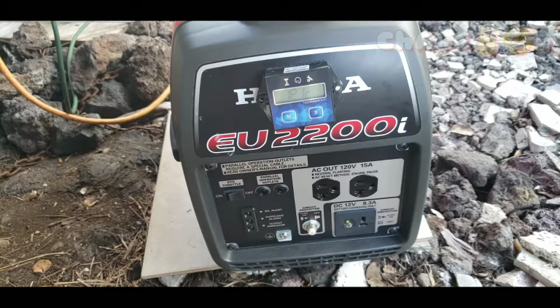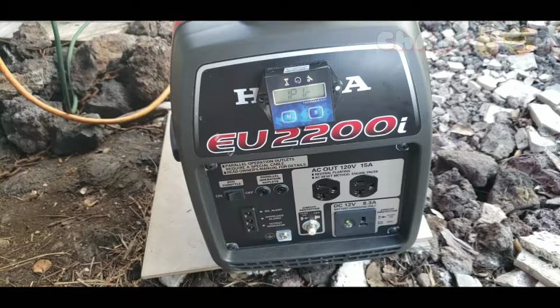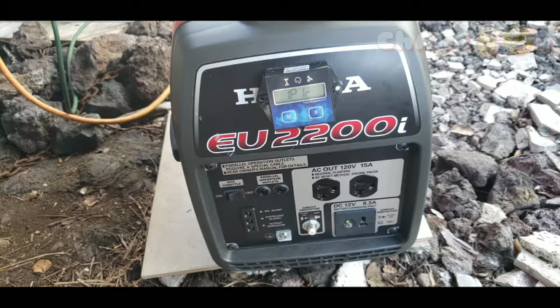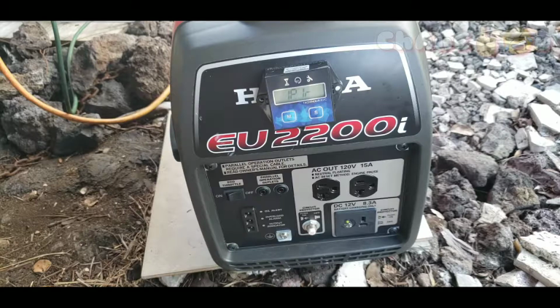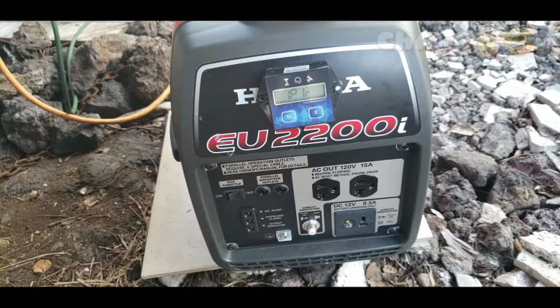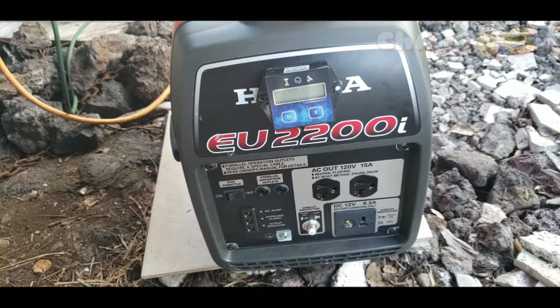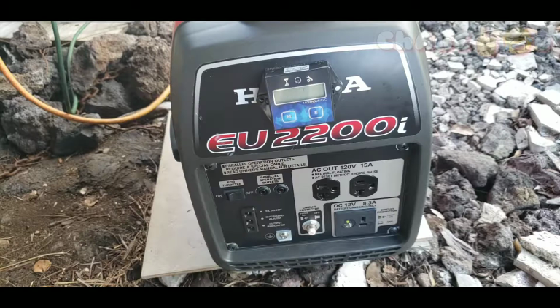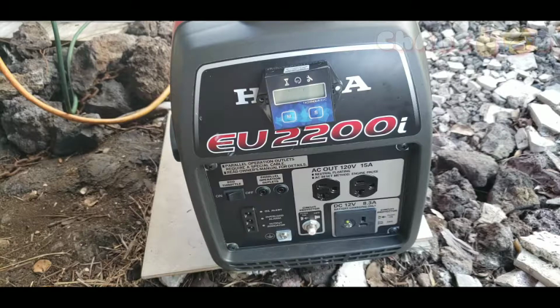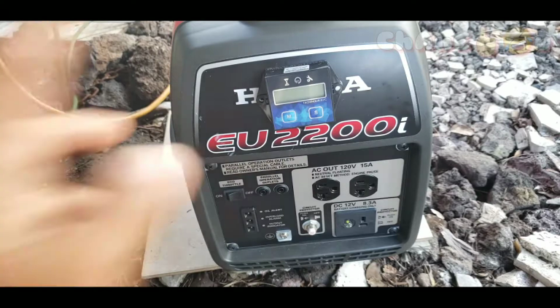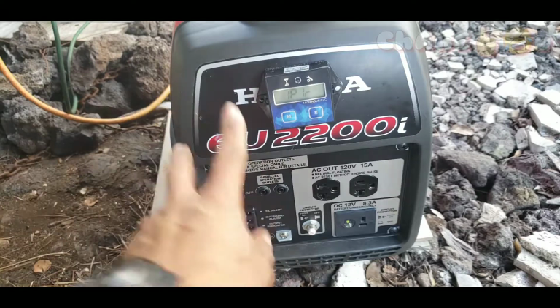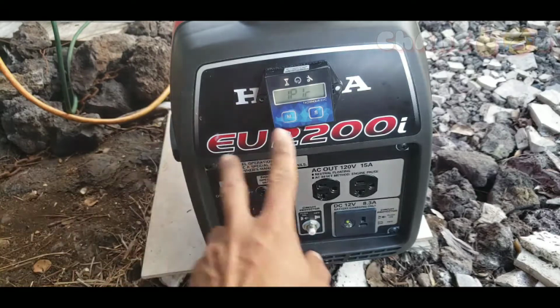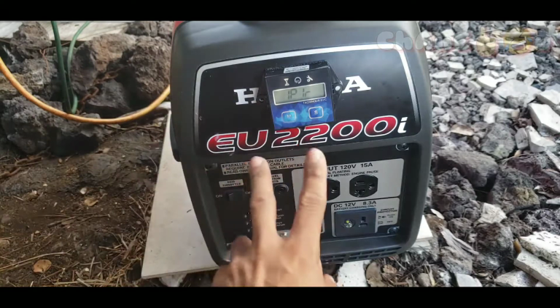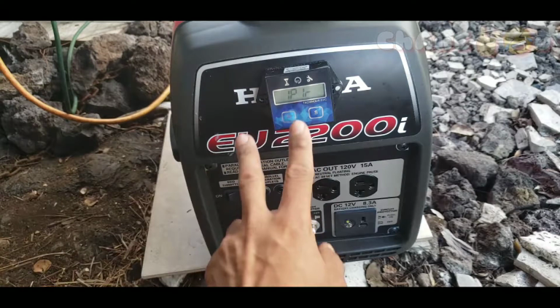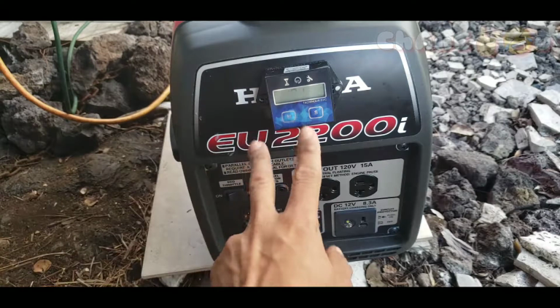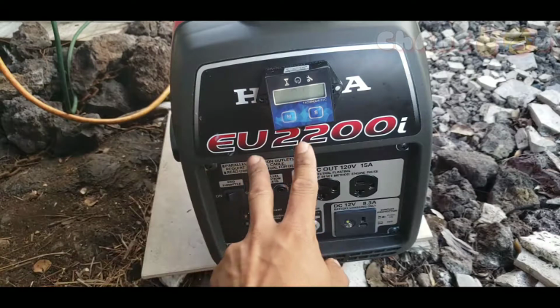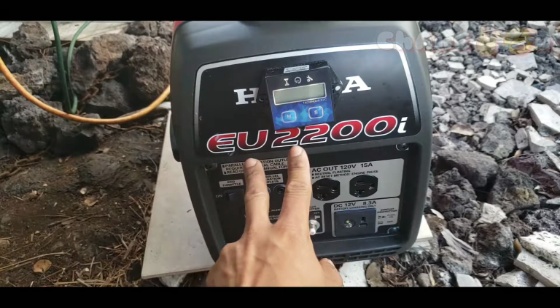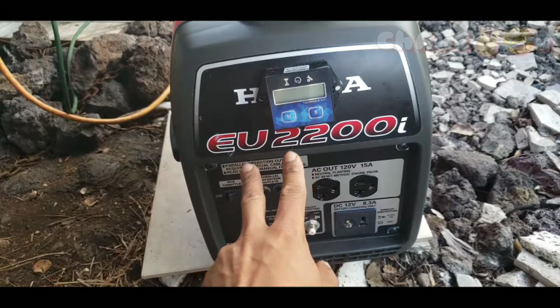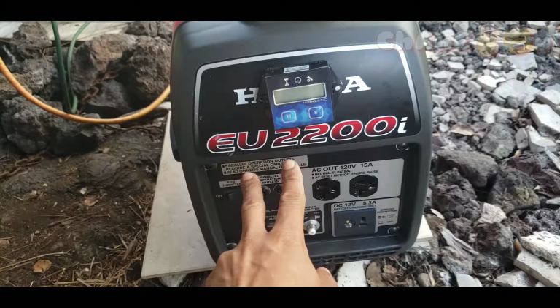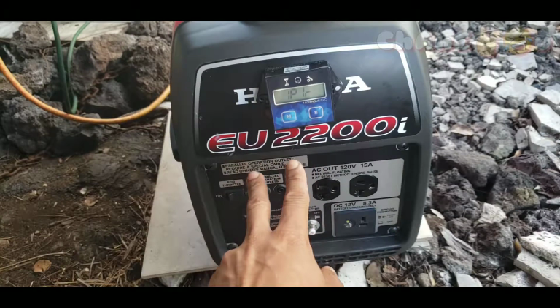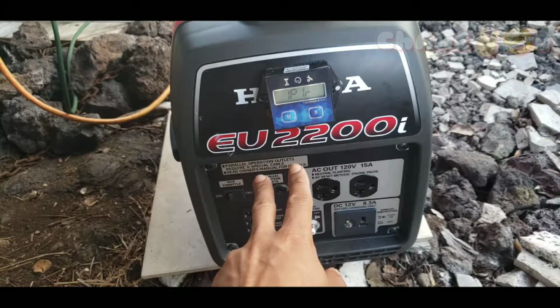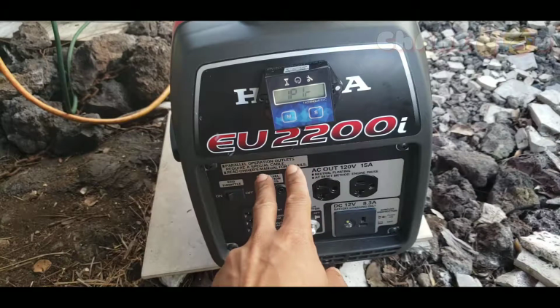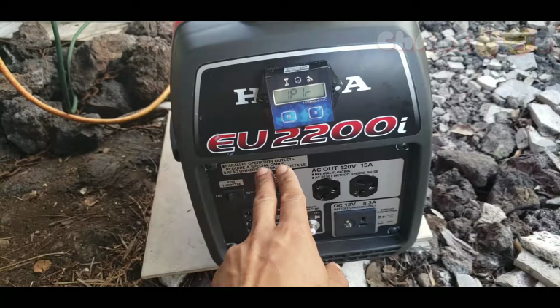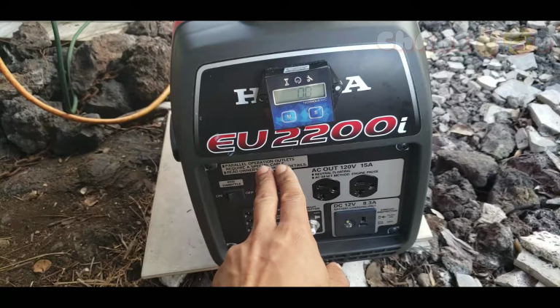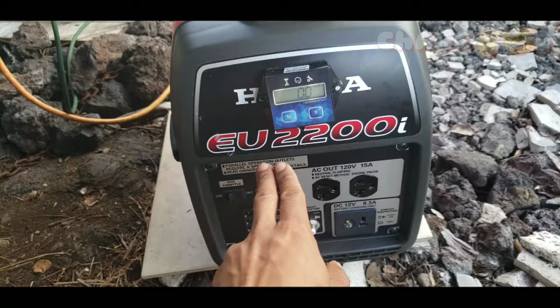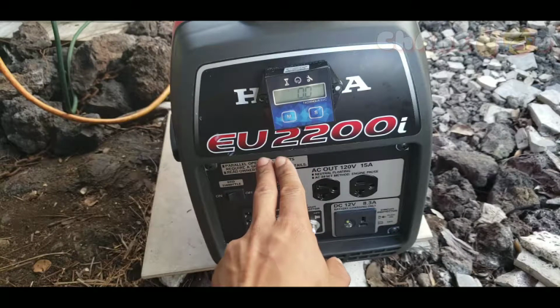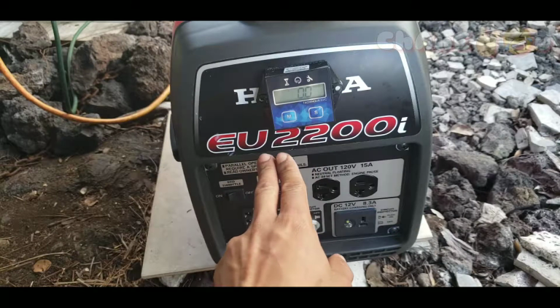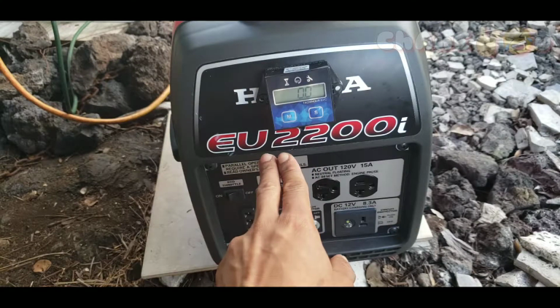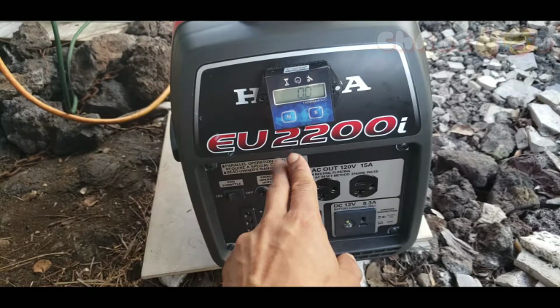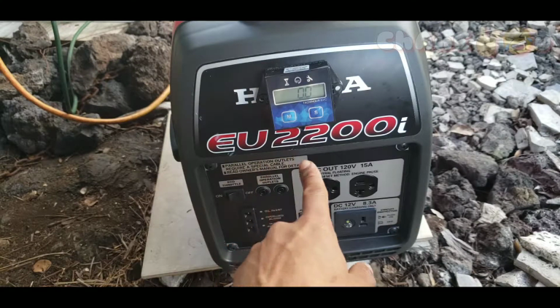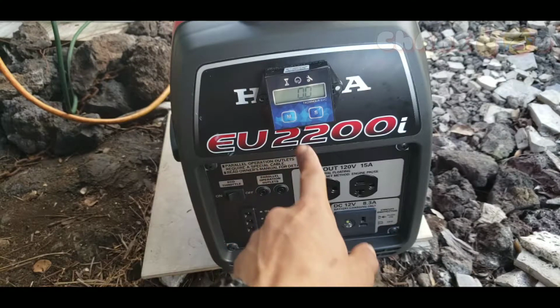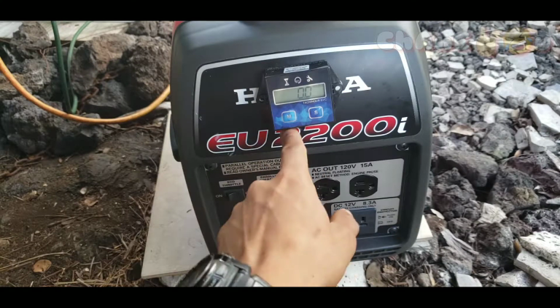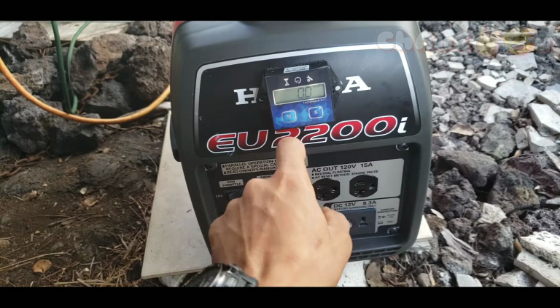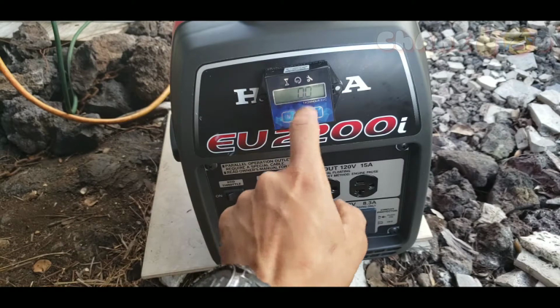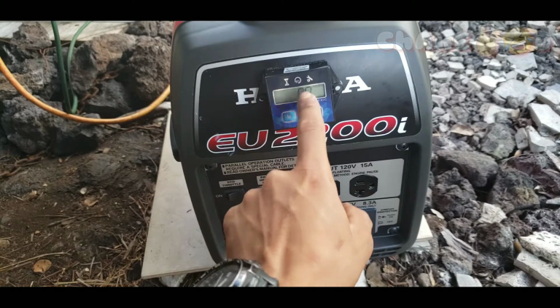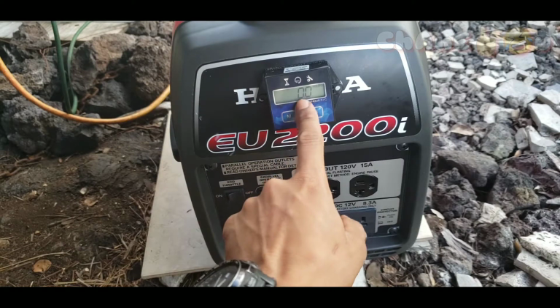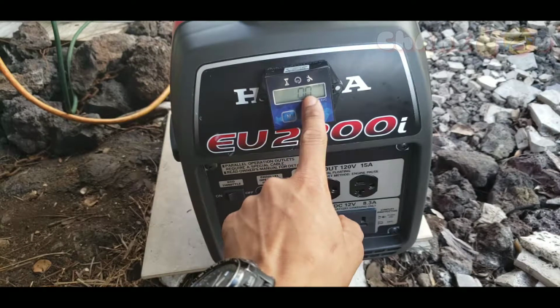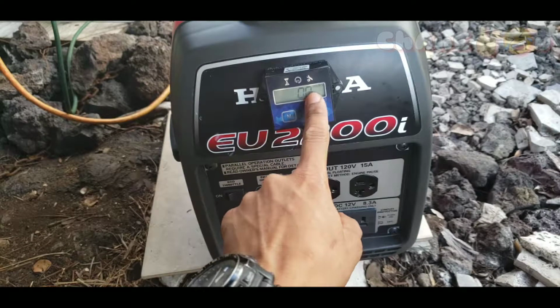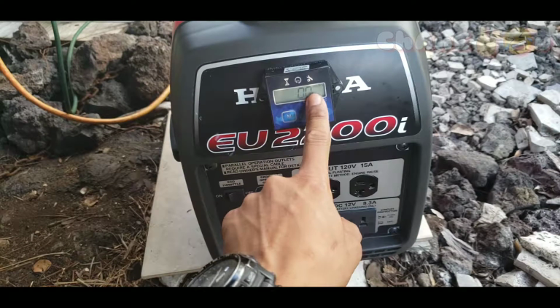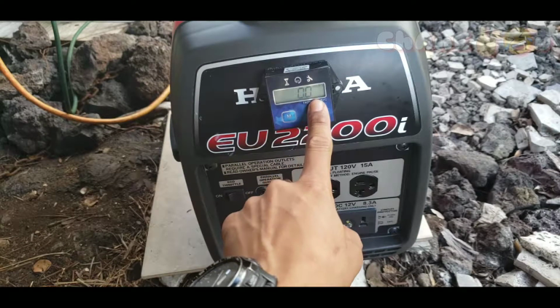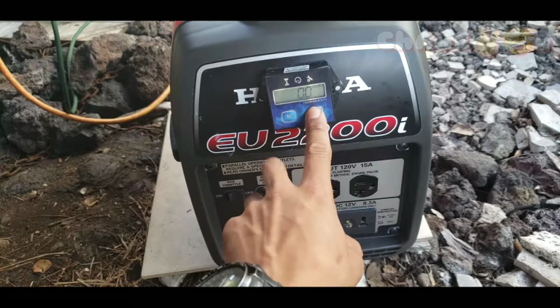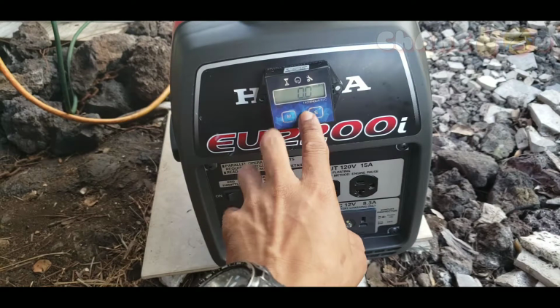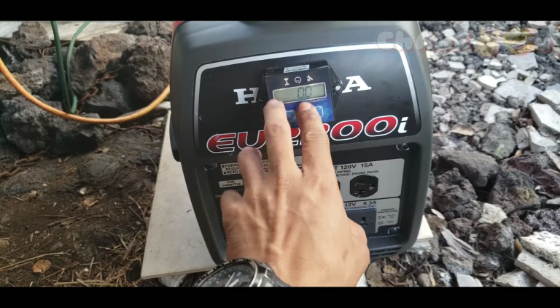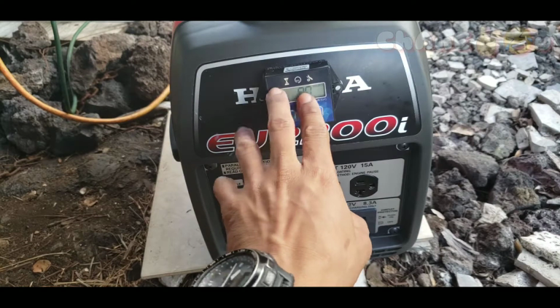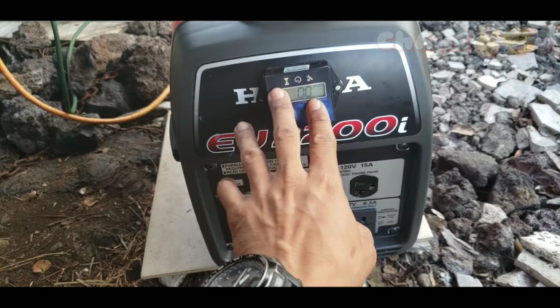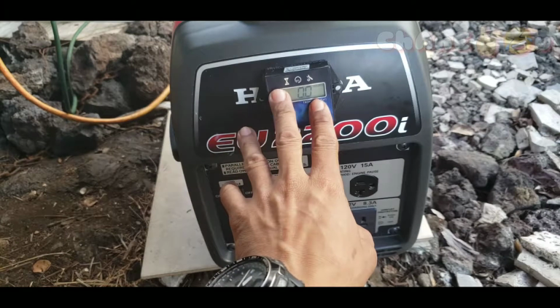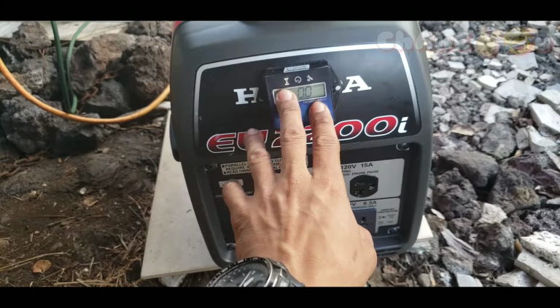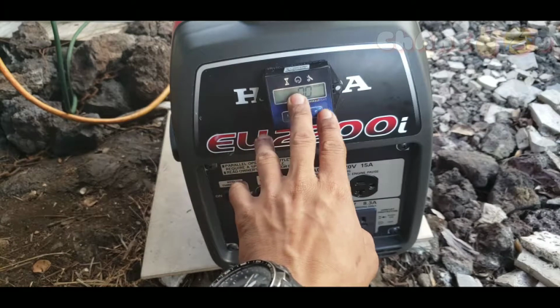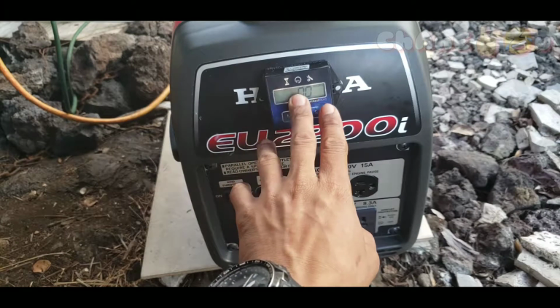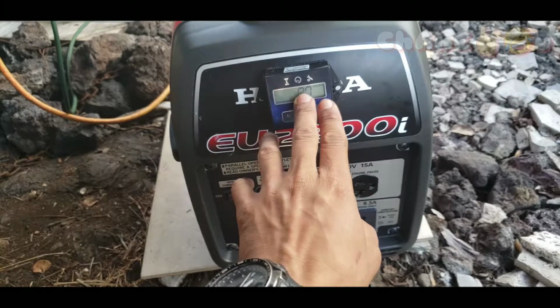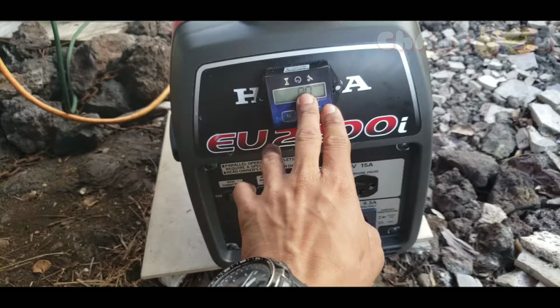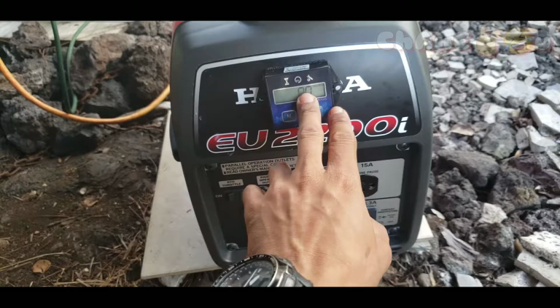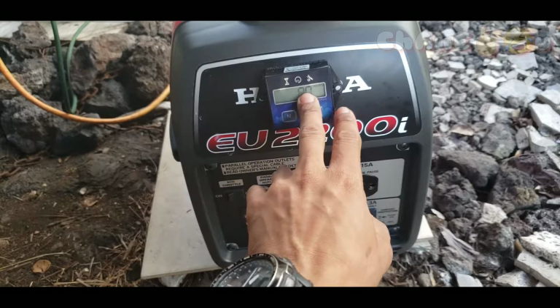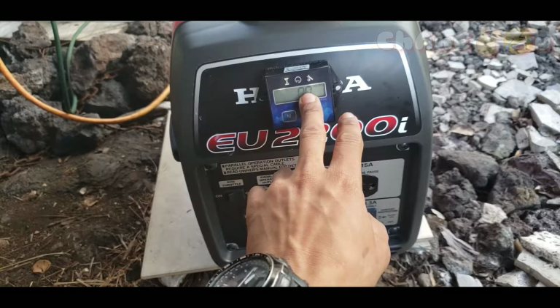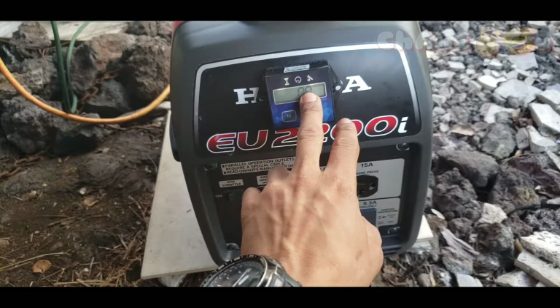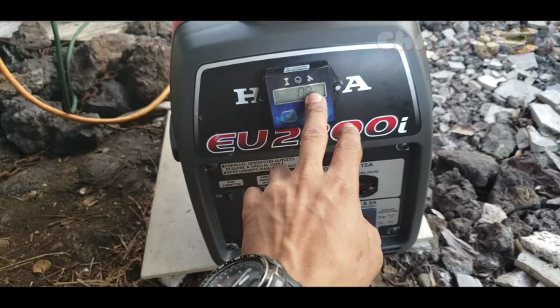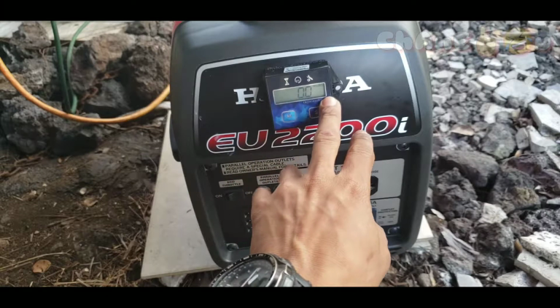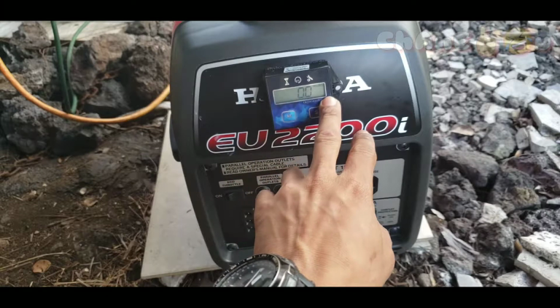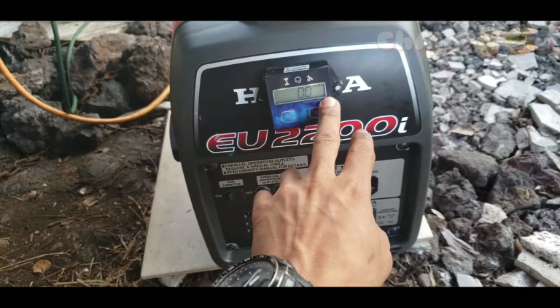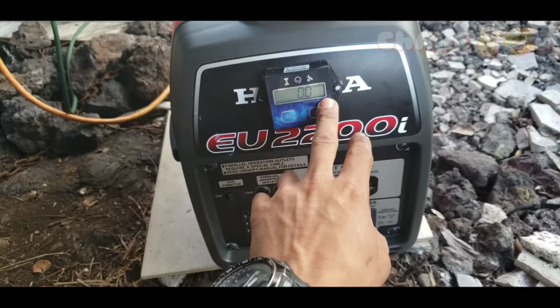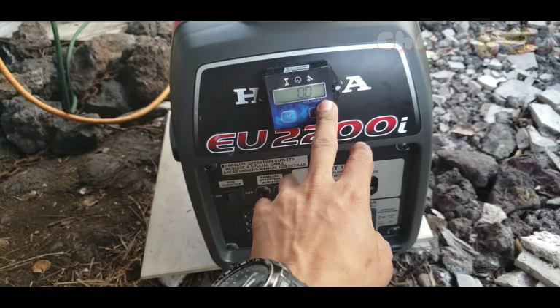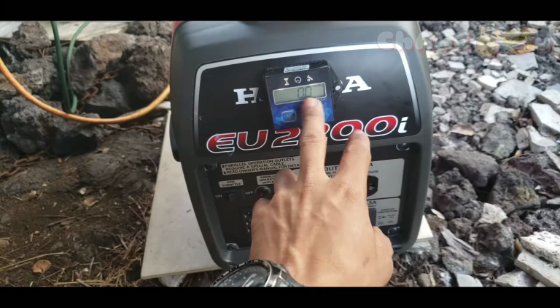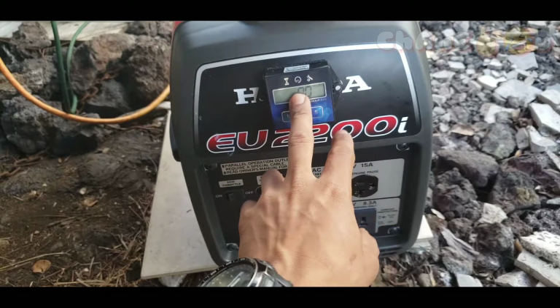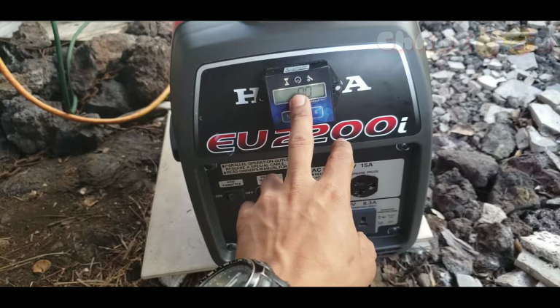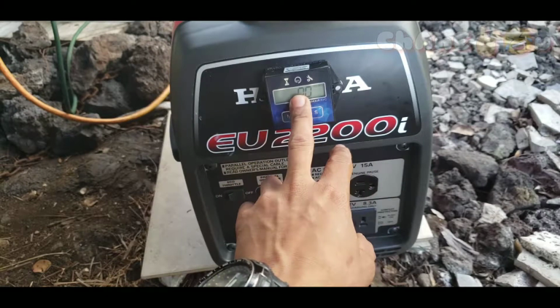Press S again — I'll leave it on one spark per one revolution — and just wait until the flashing stops. All right, now it's back to the RPM display mode.